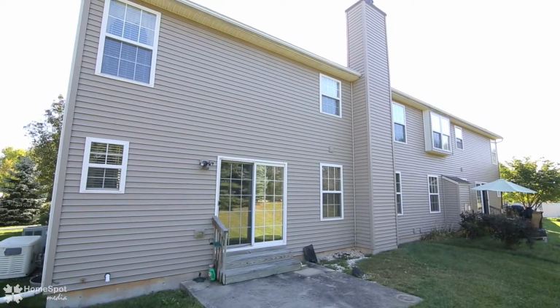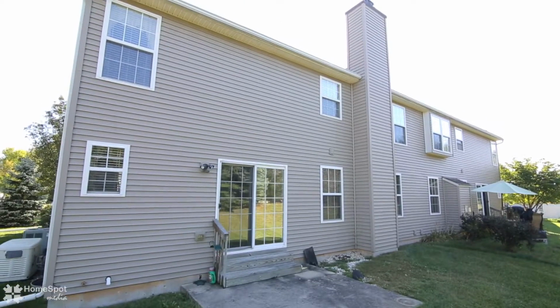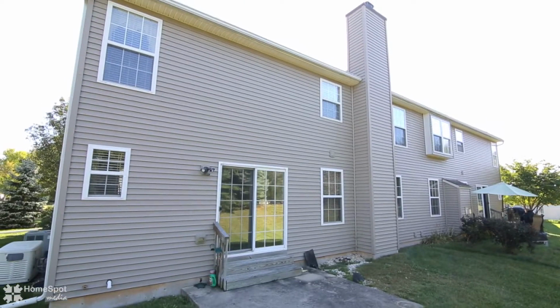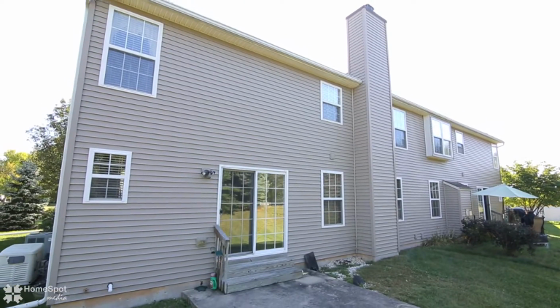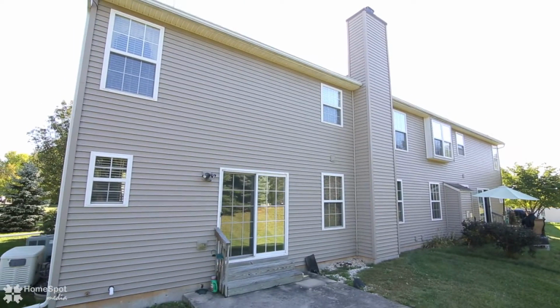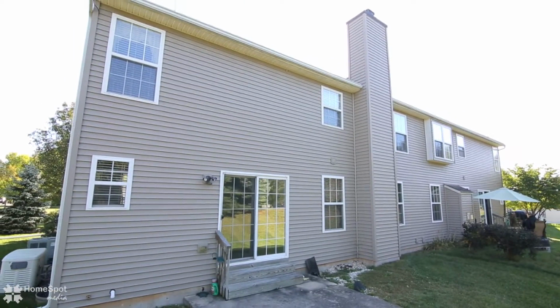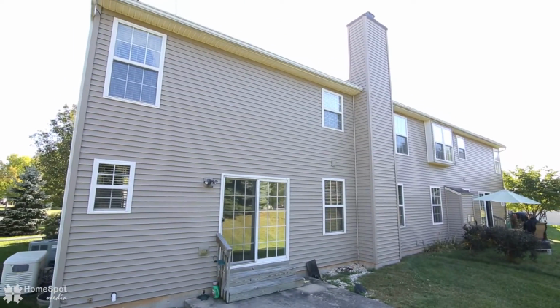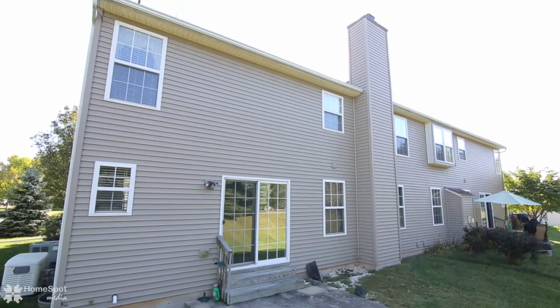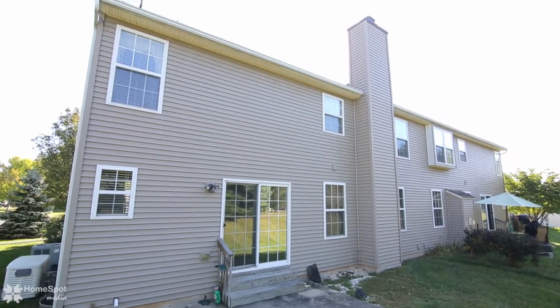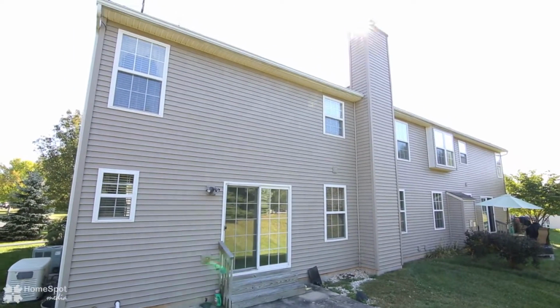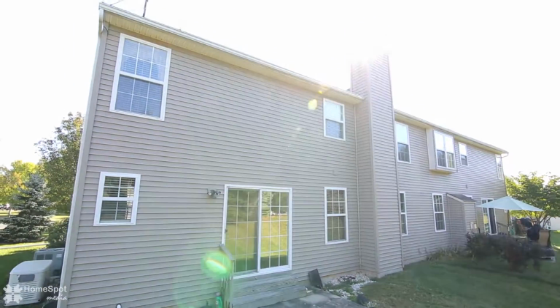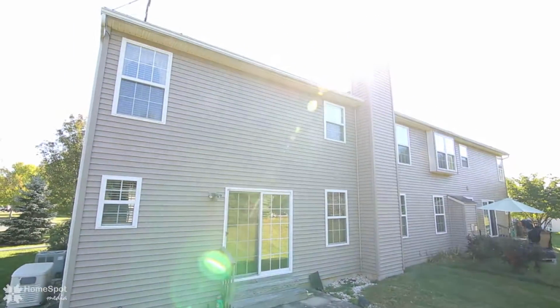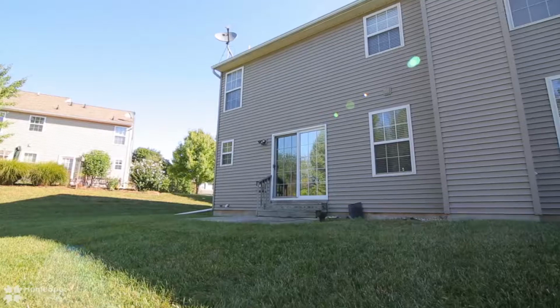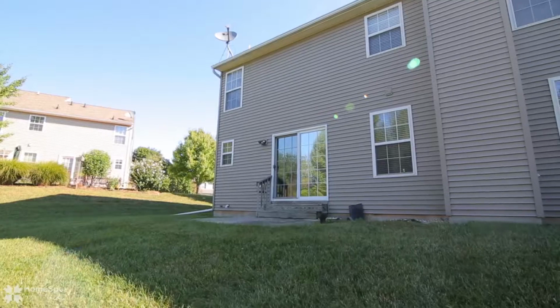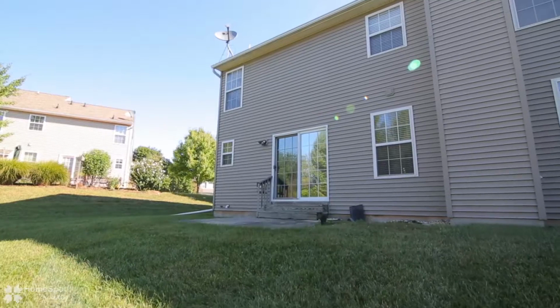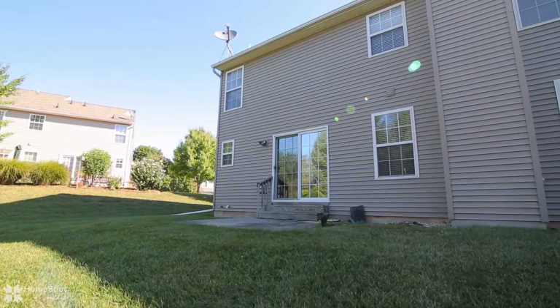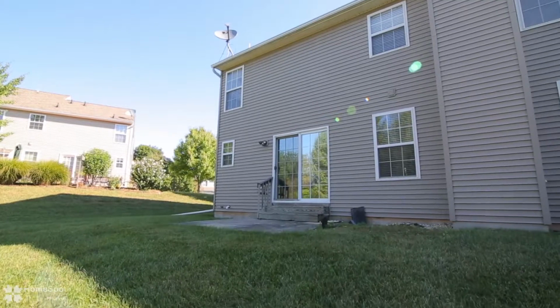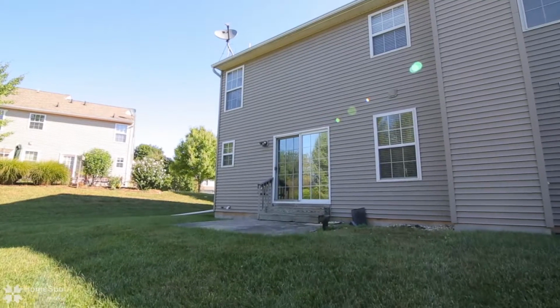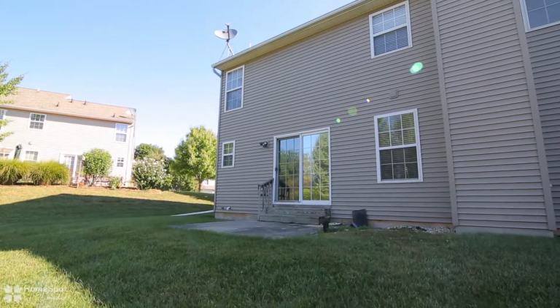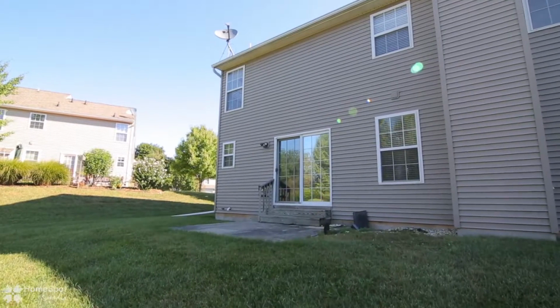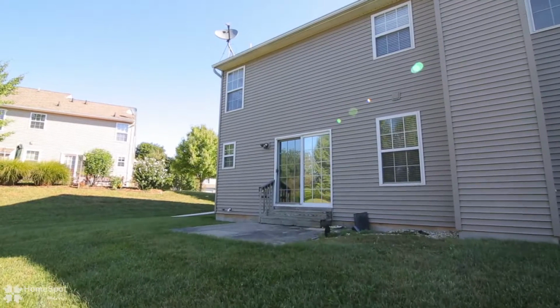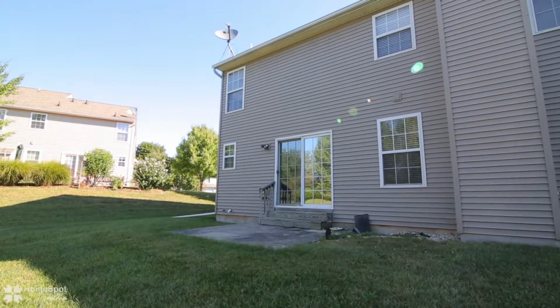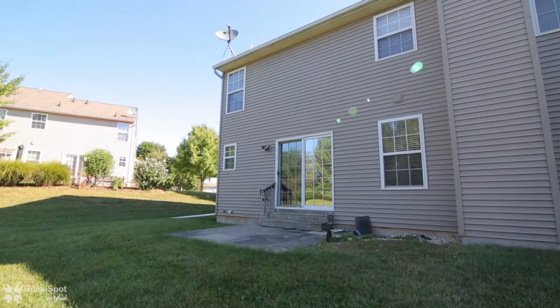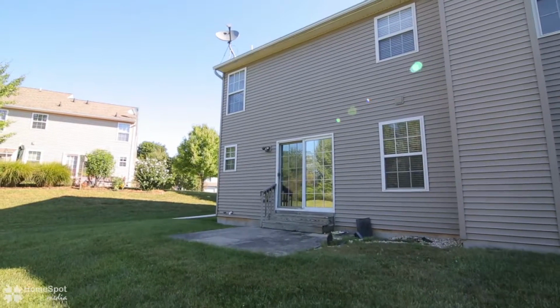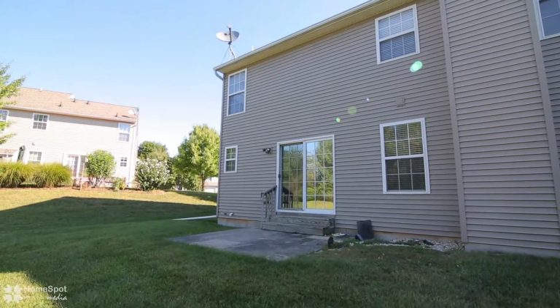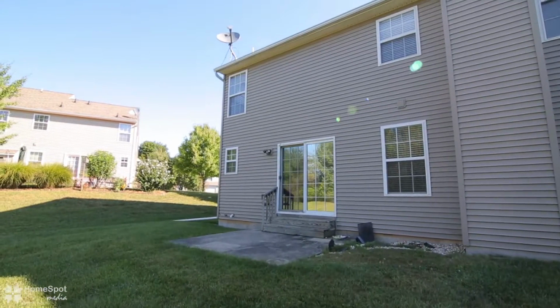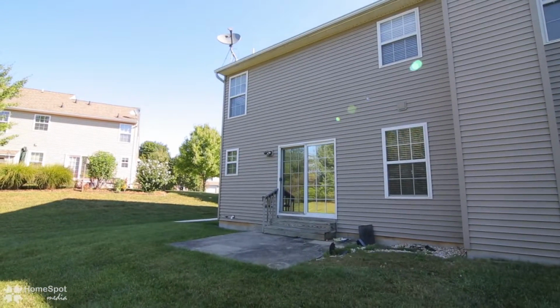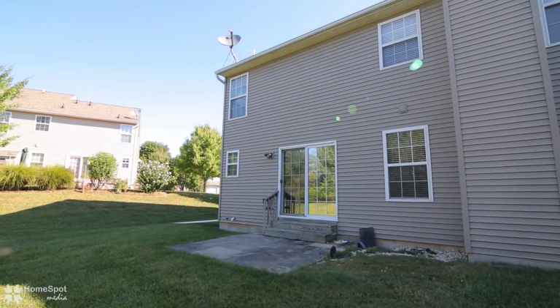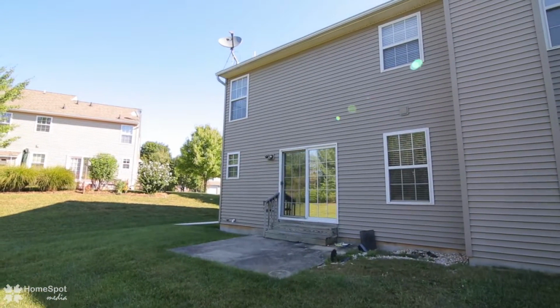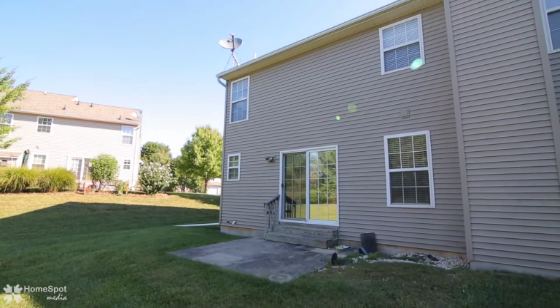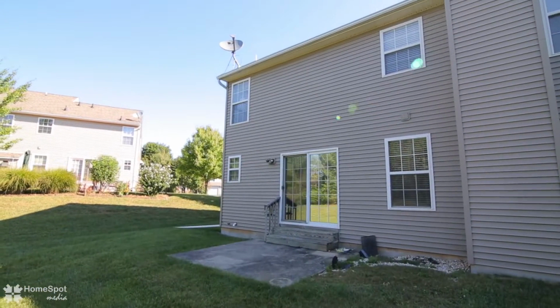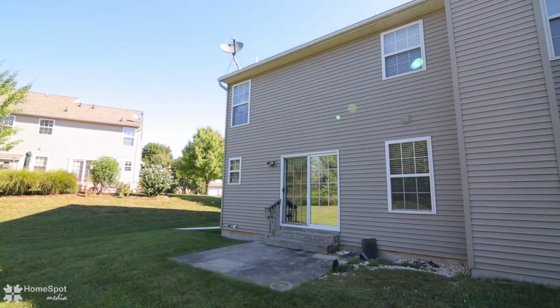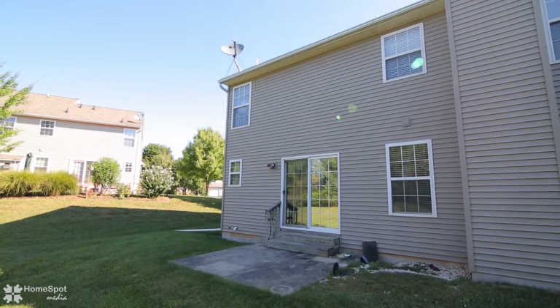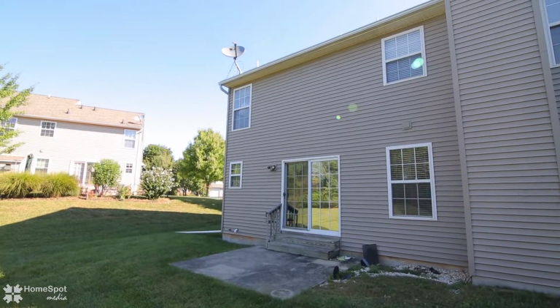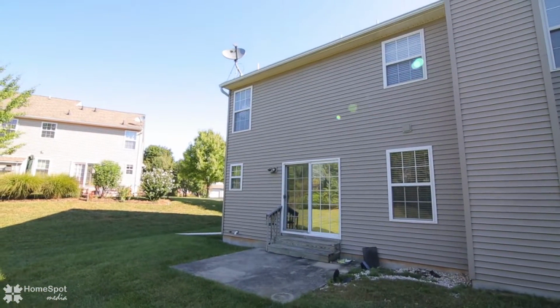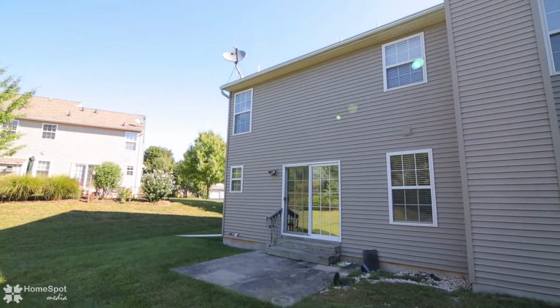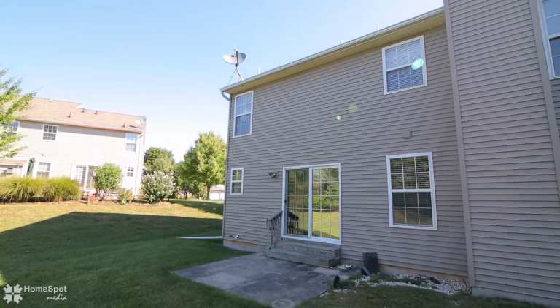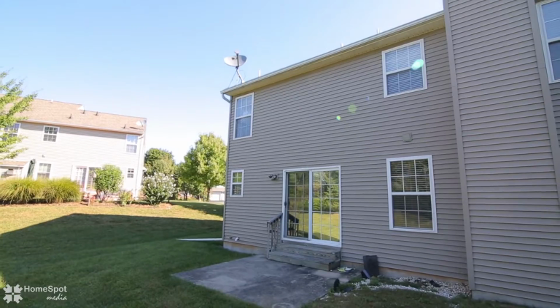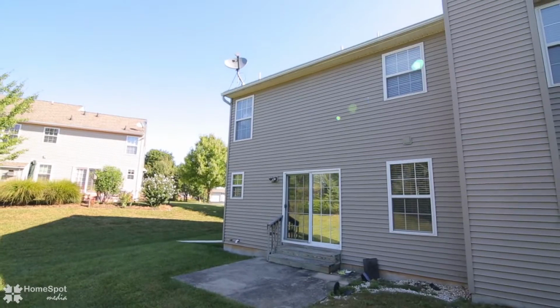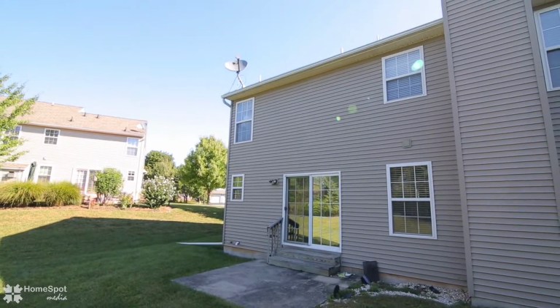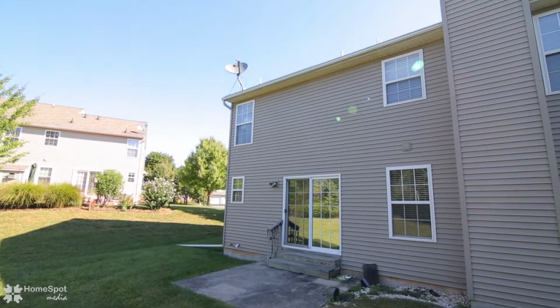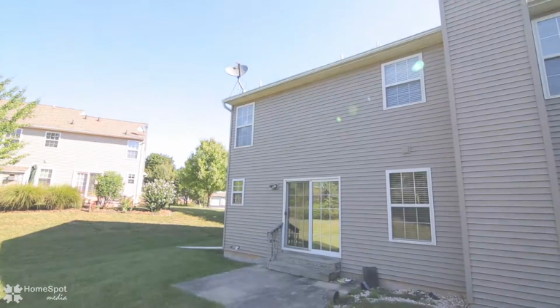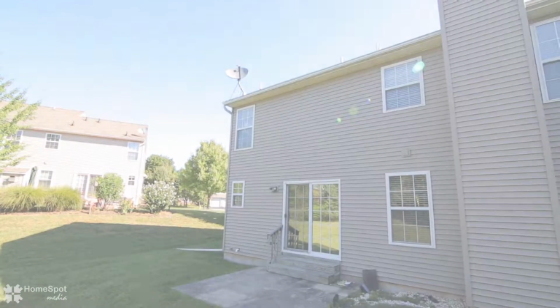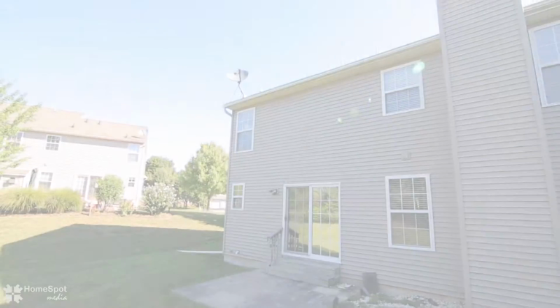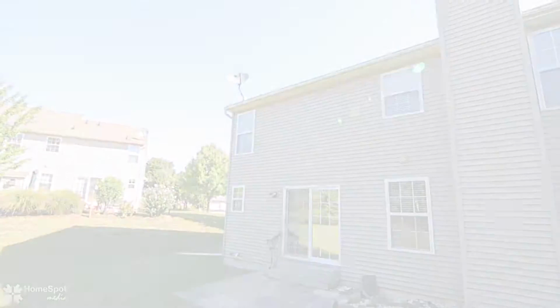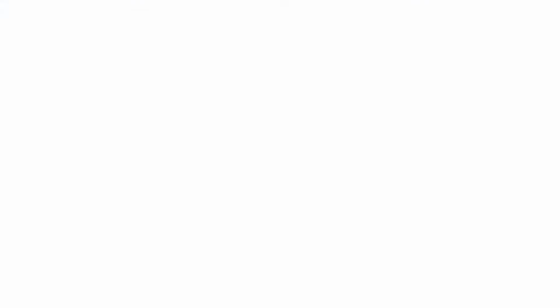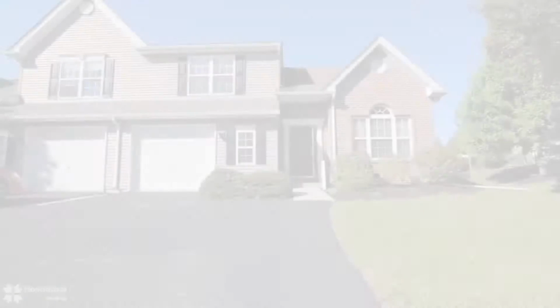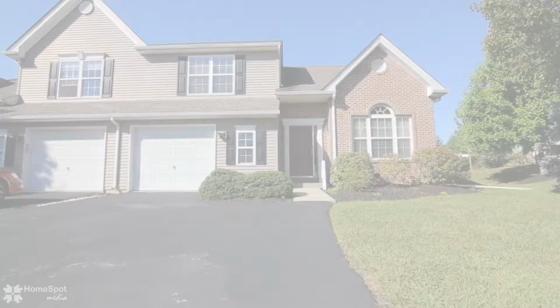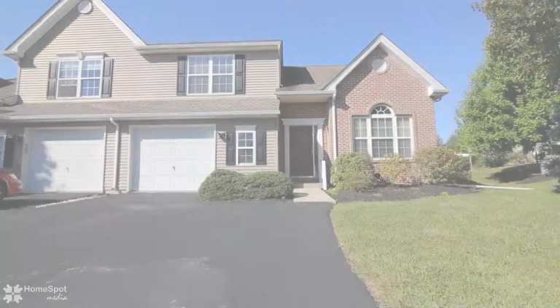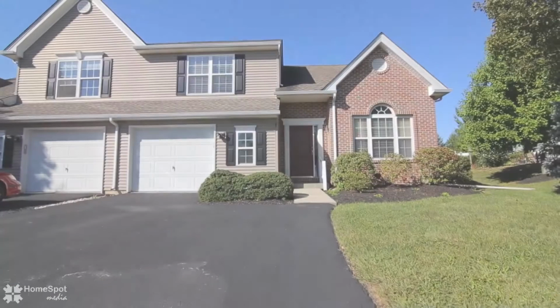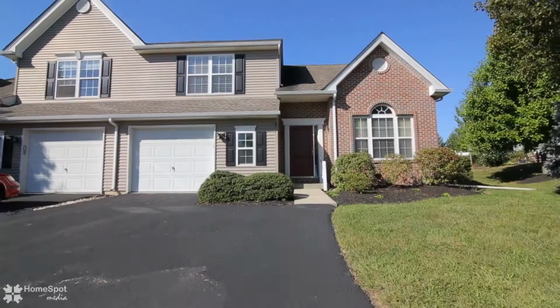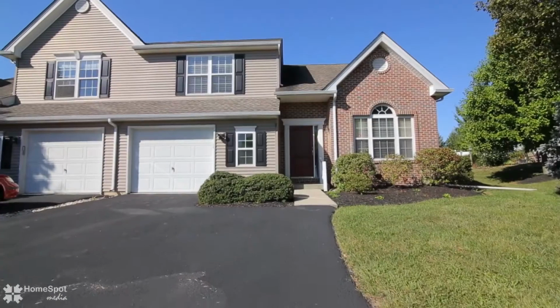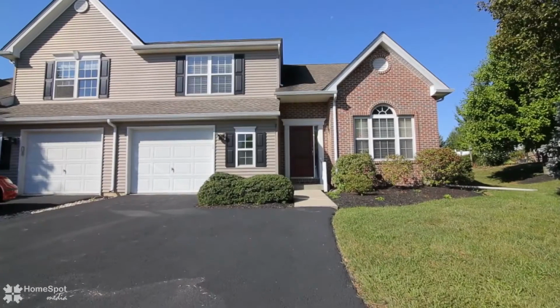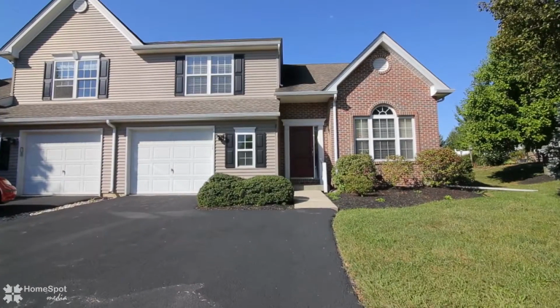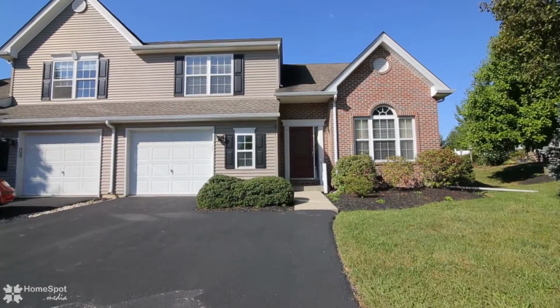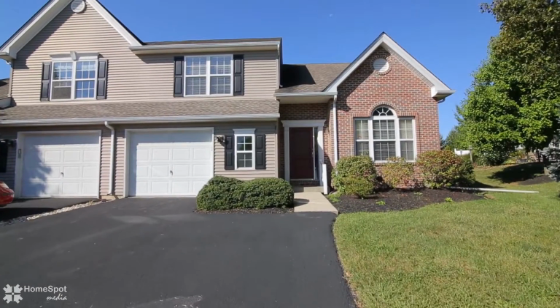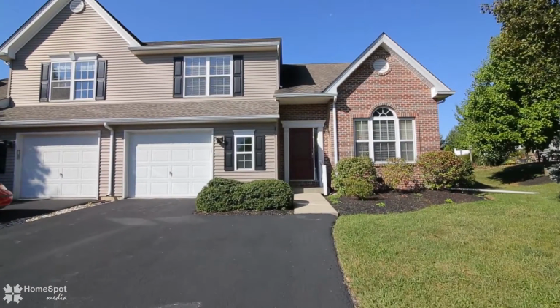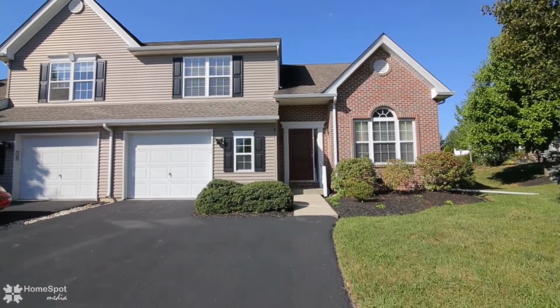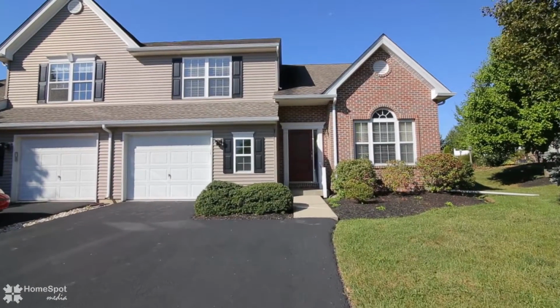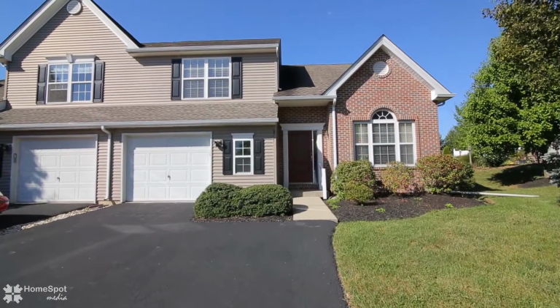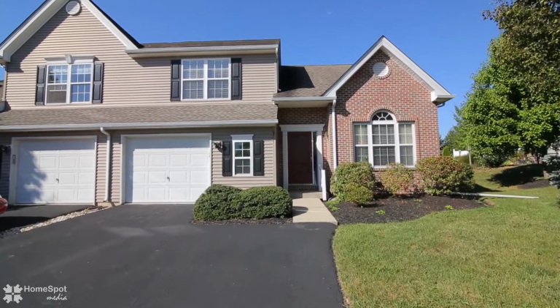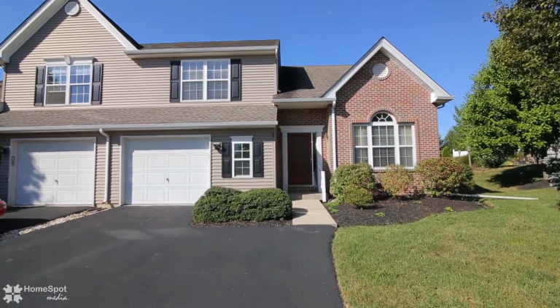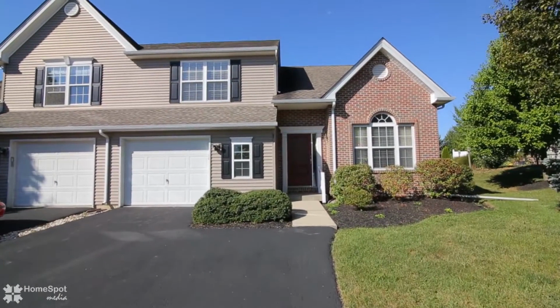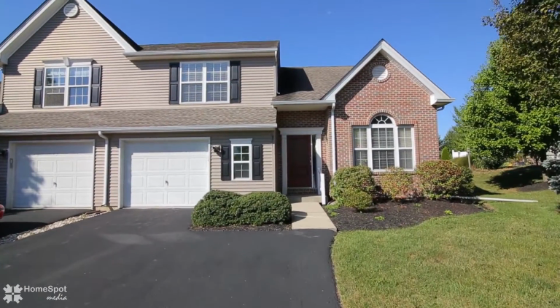Another valuable bonus is a recently installed whole house generator. Schedule your private showing today.